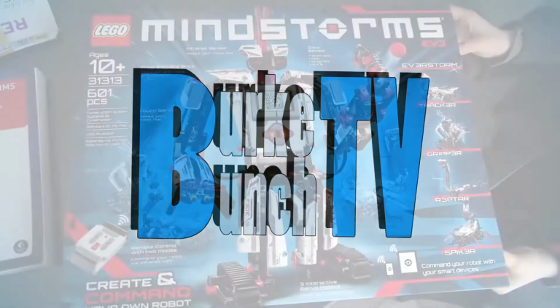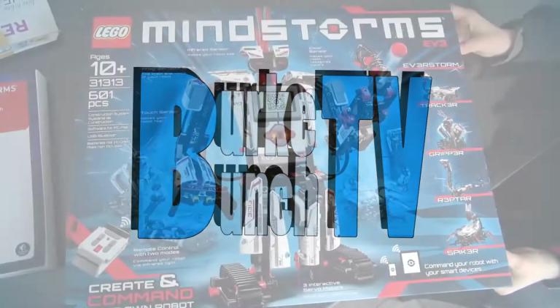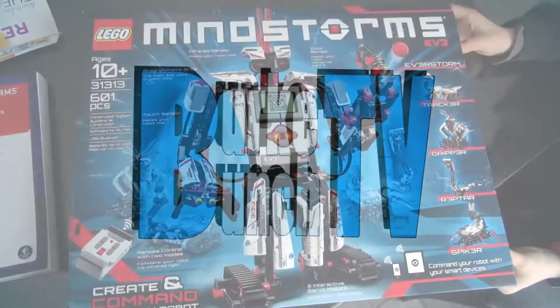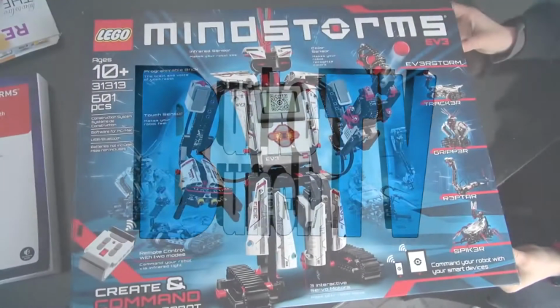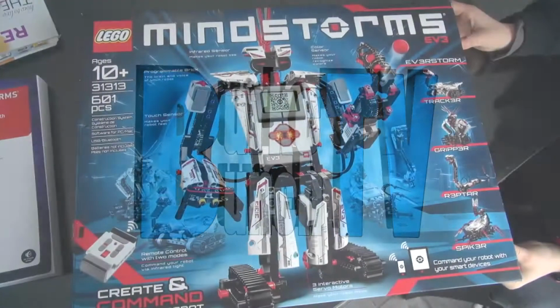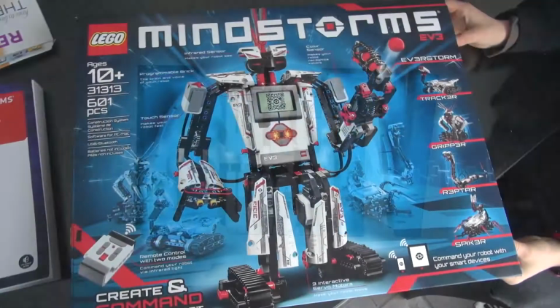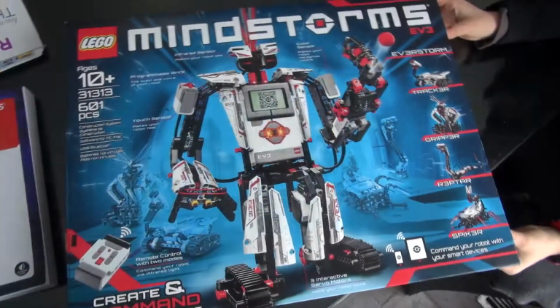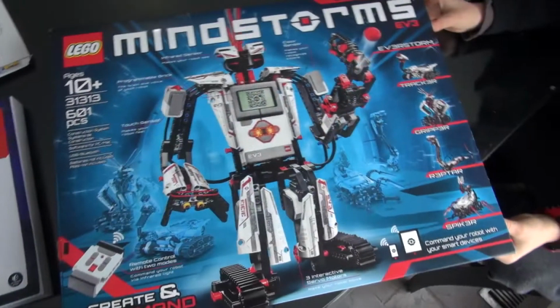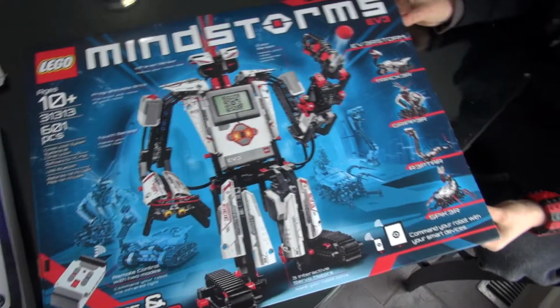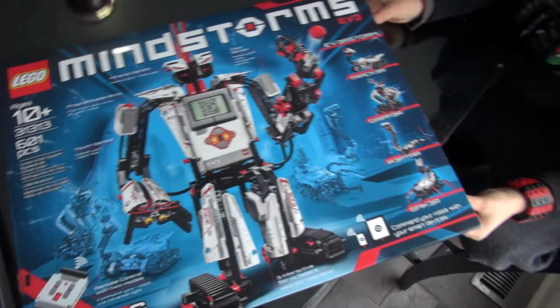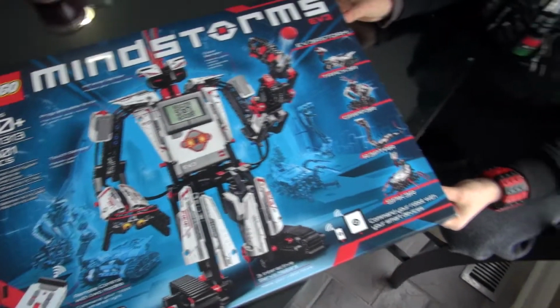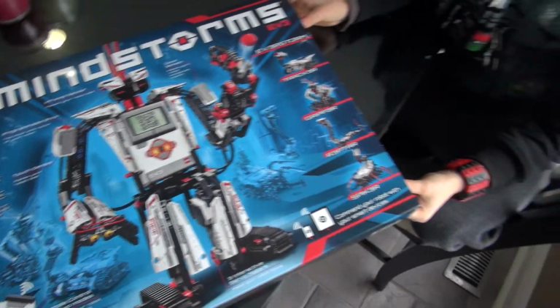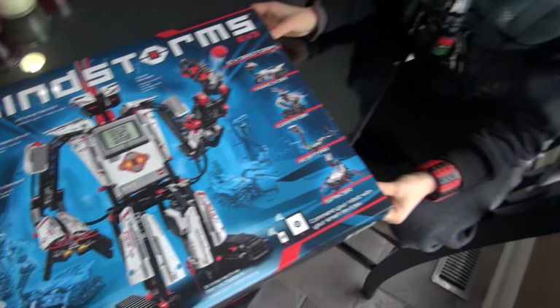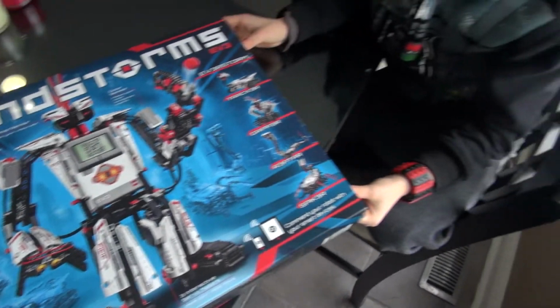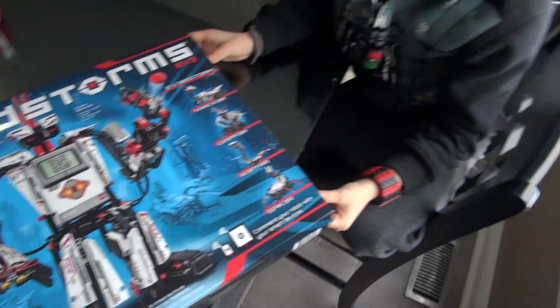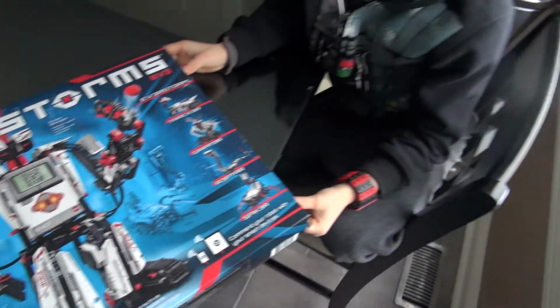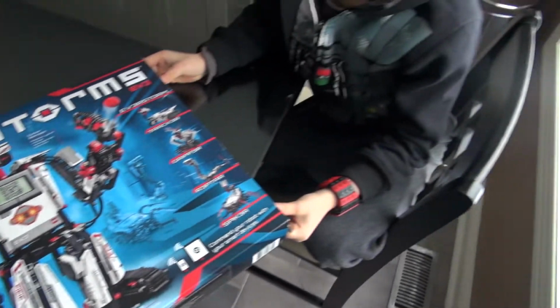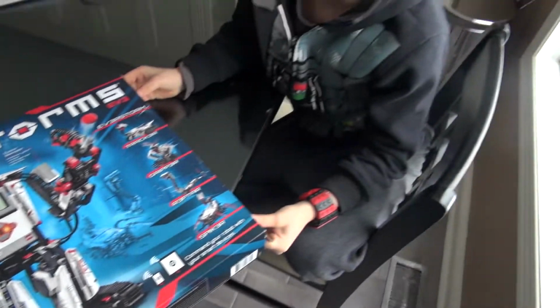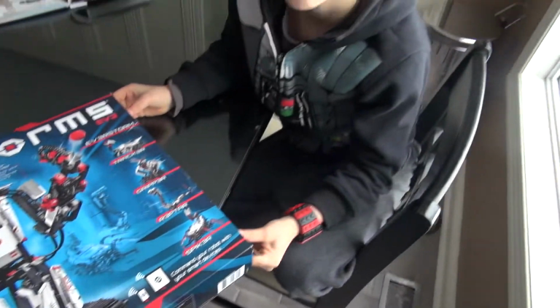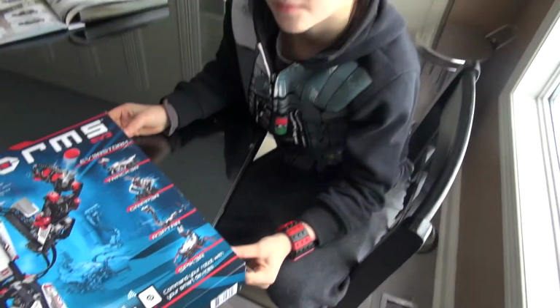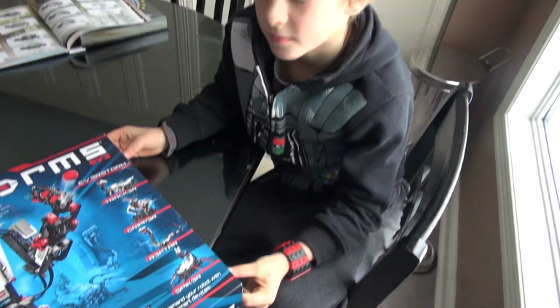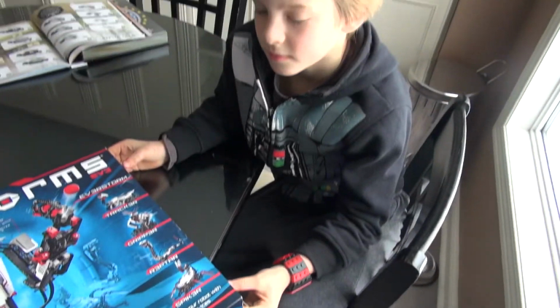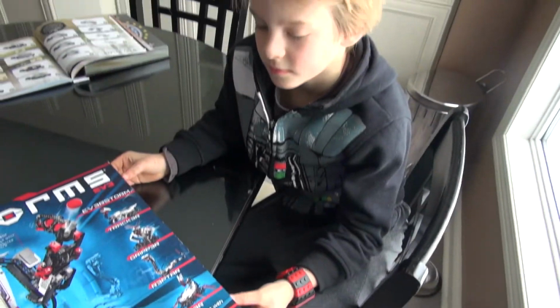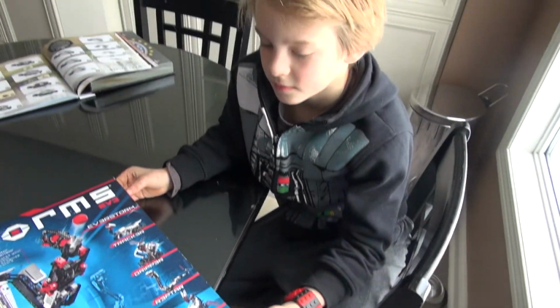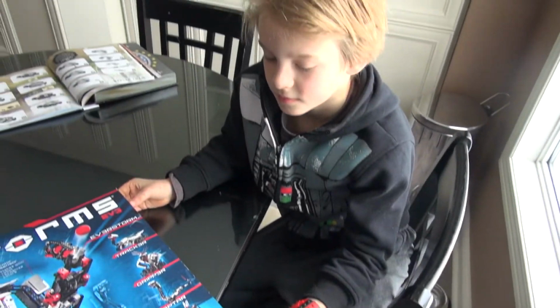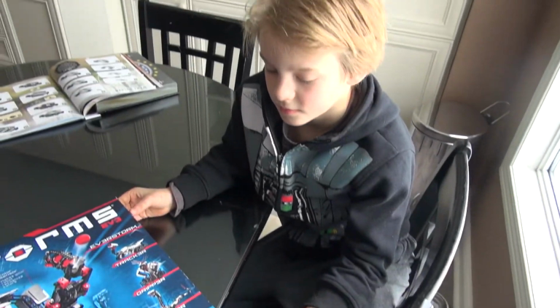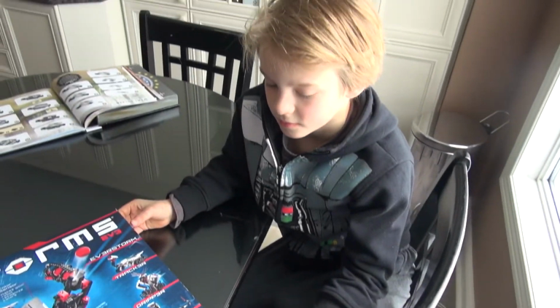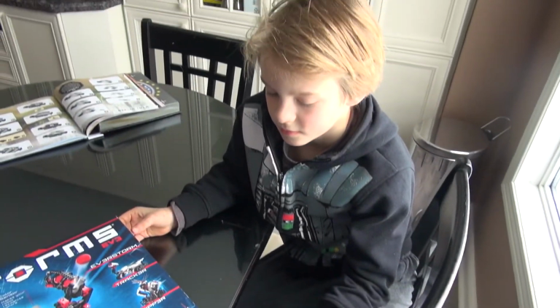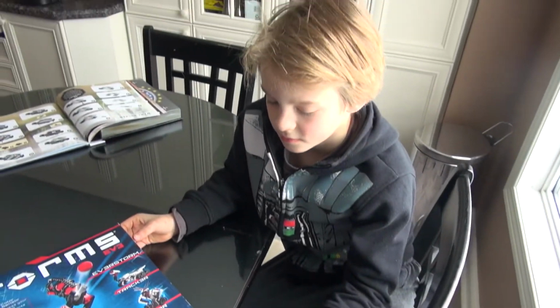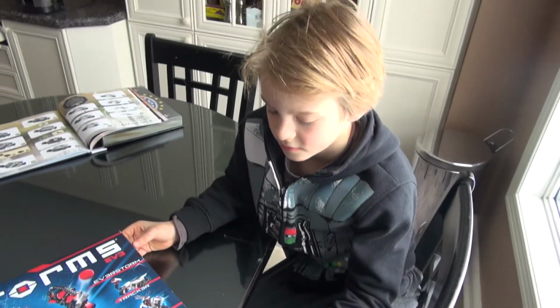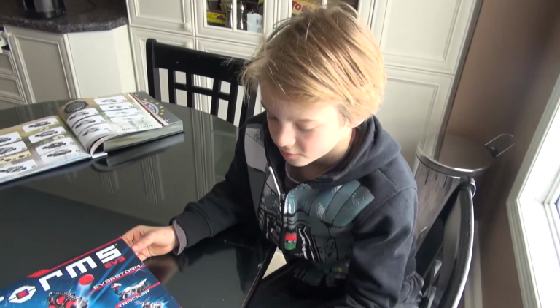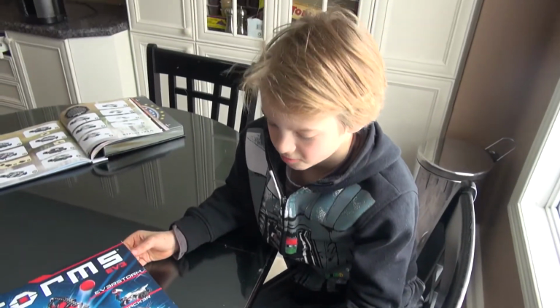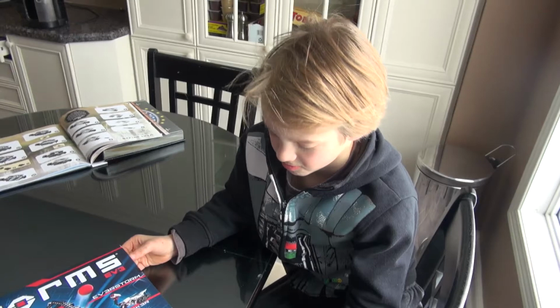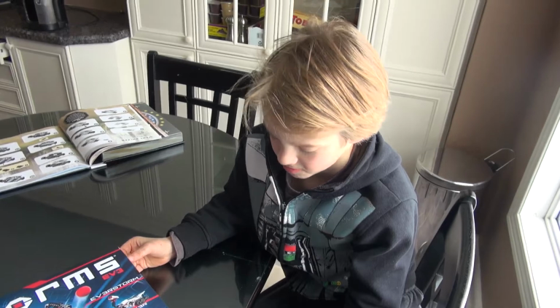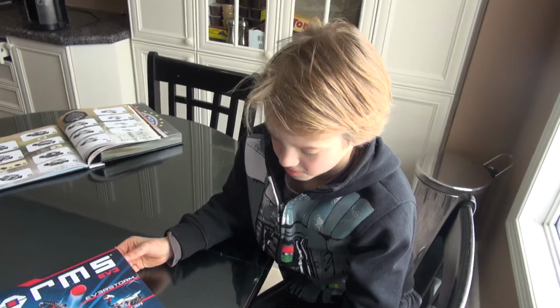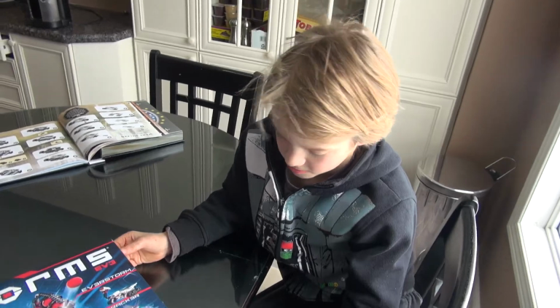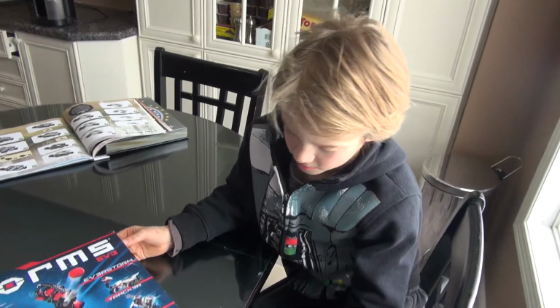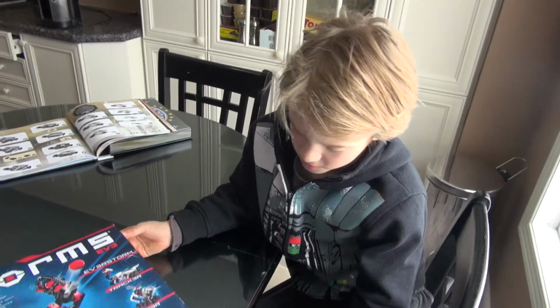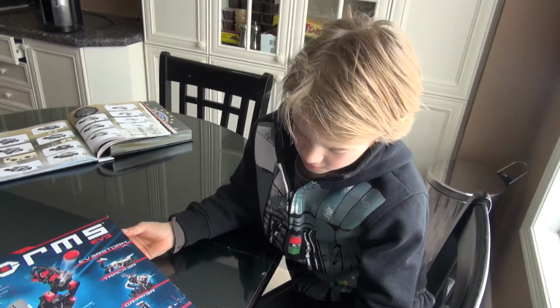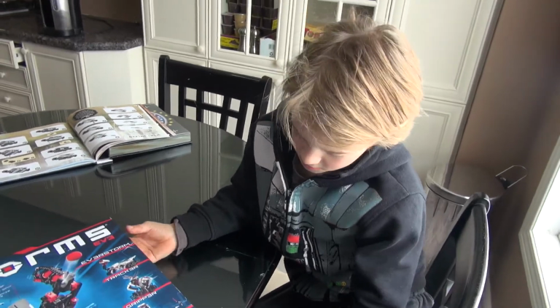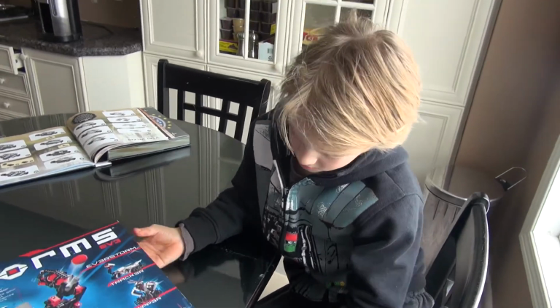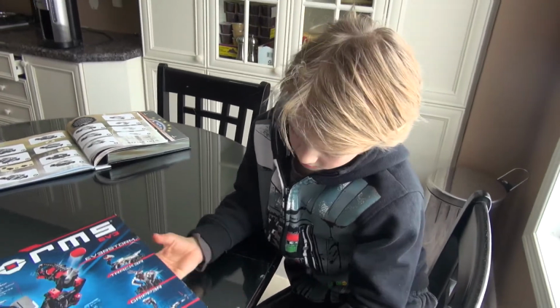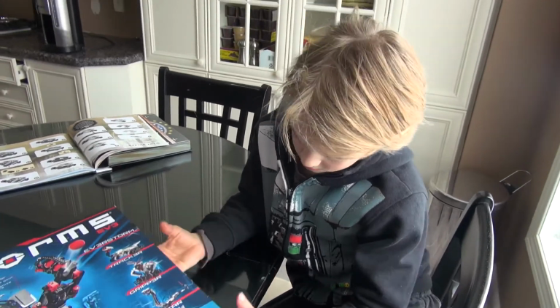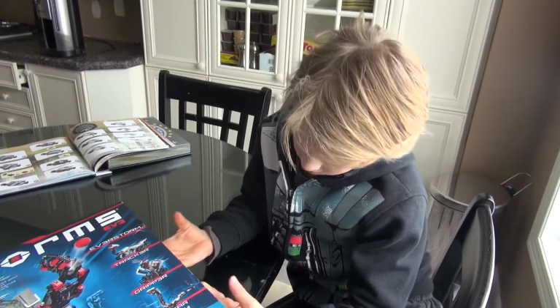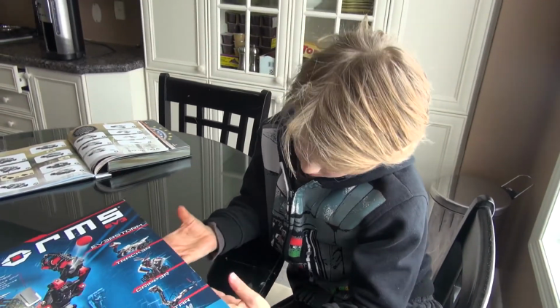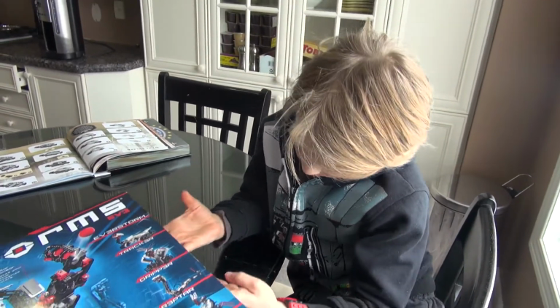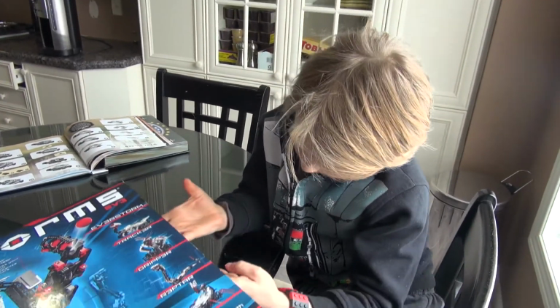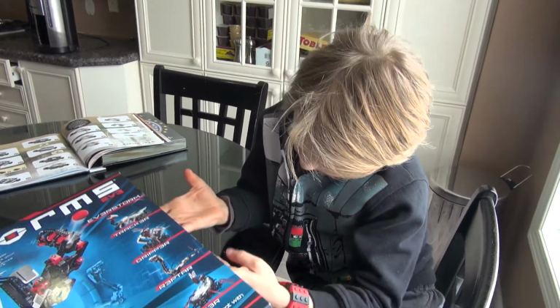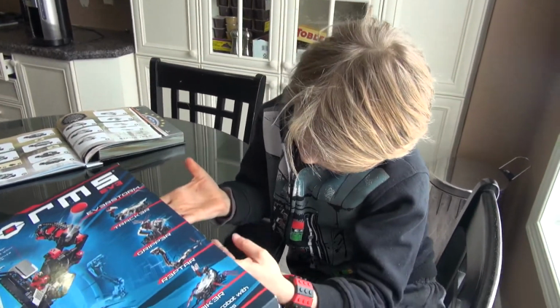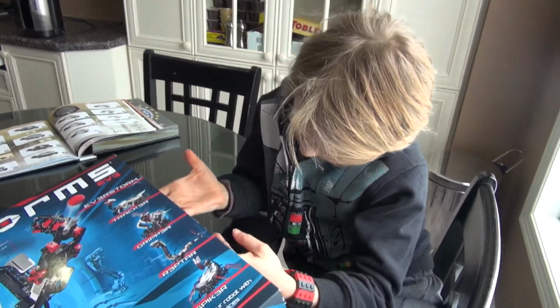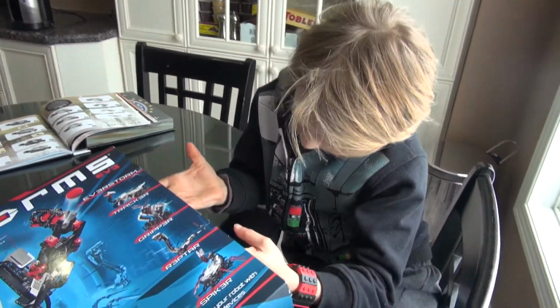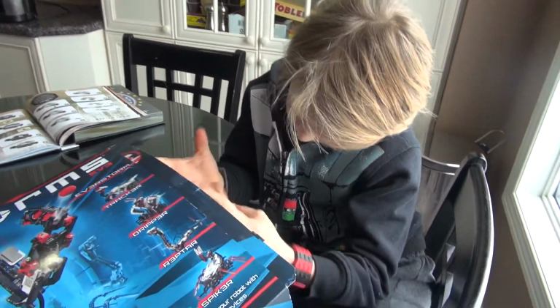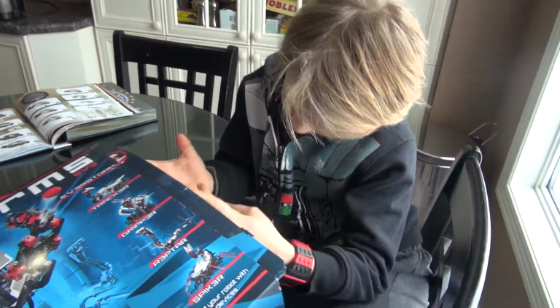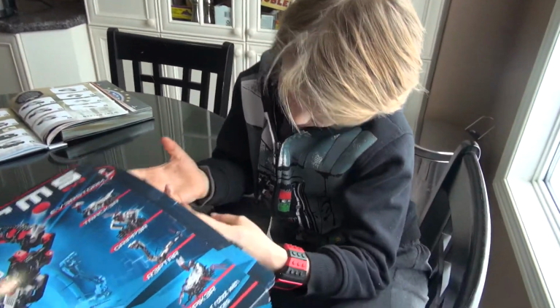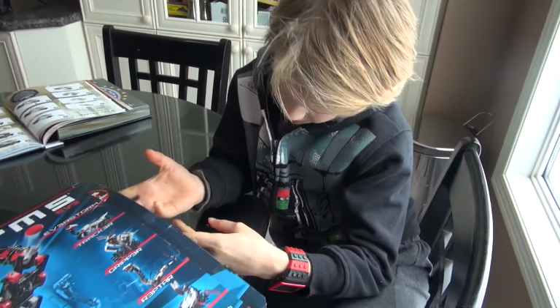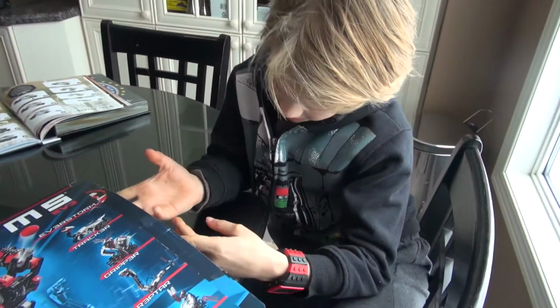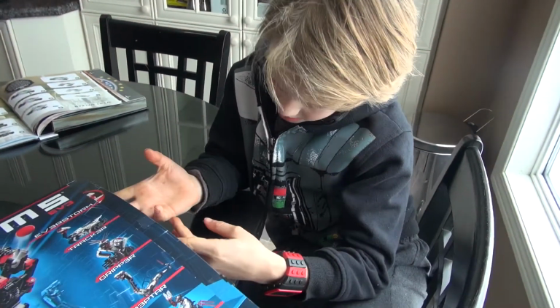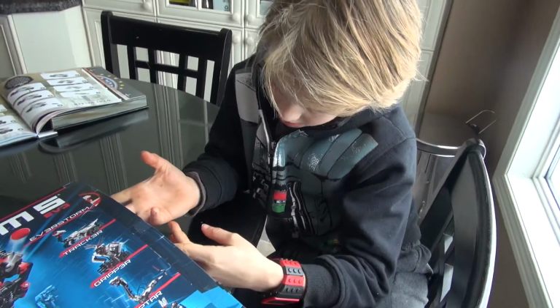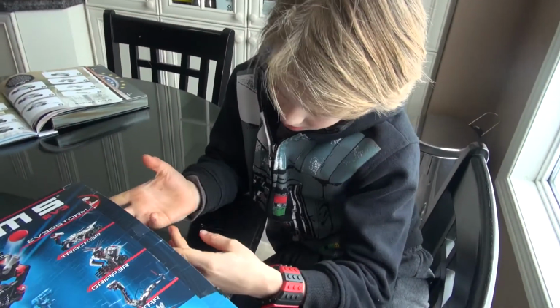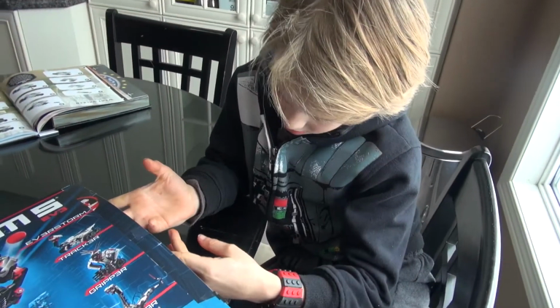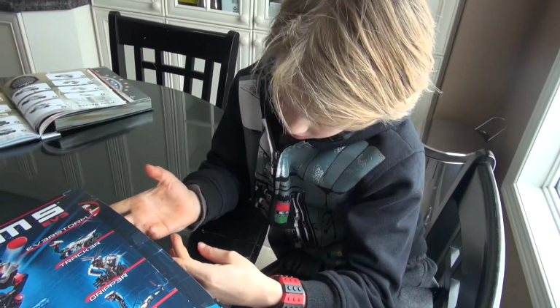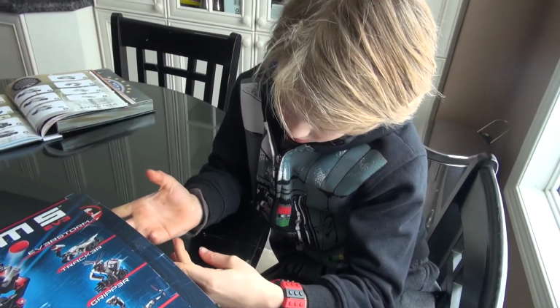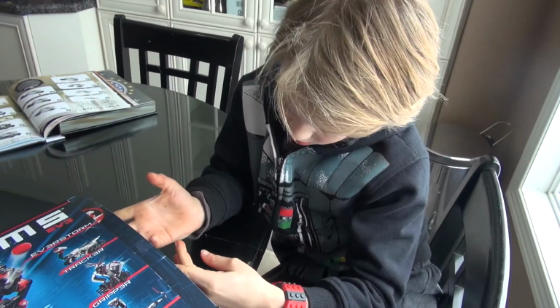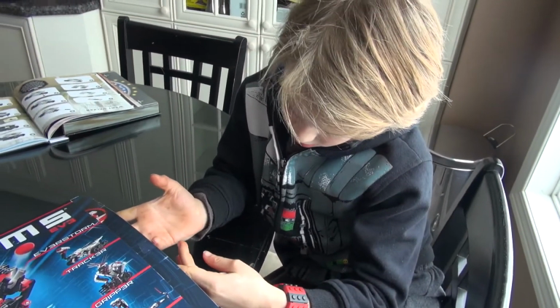Liam has received Lego Mindstorm for Christmas. We are going to do an unboxing.